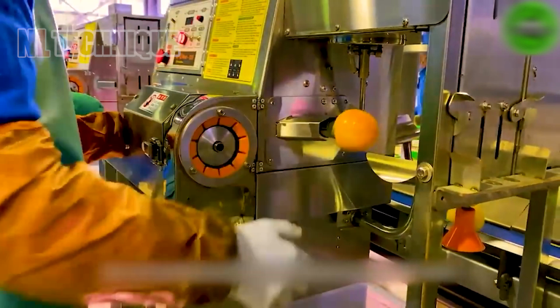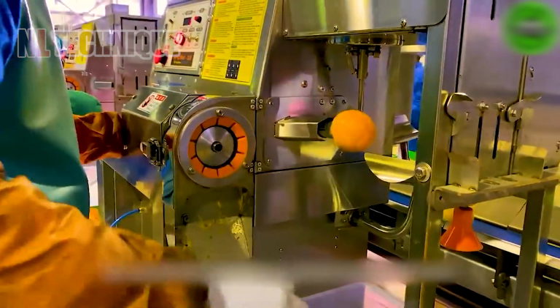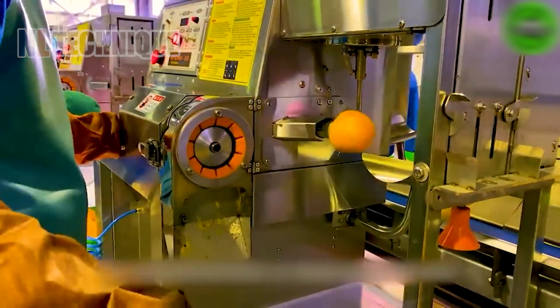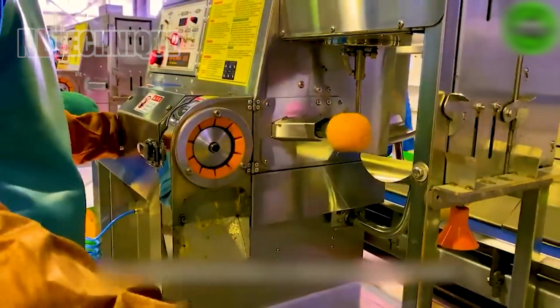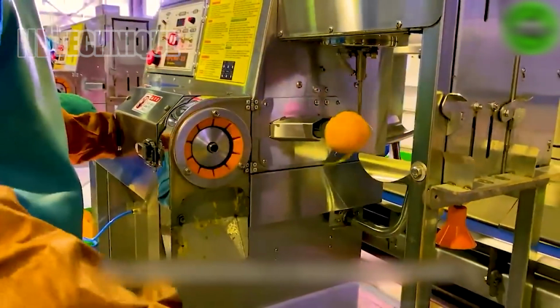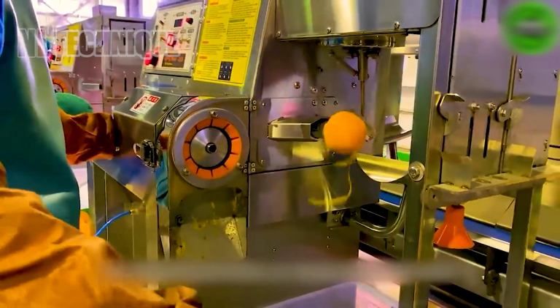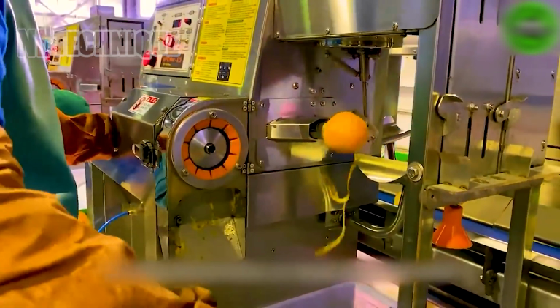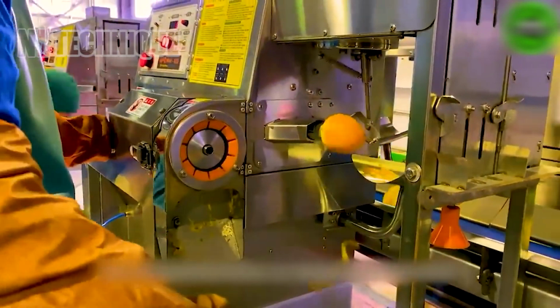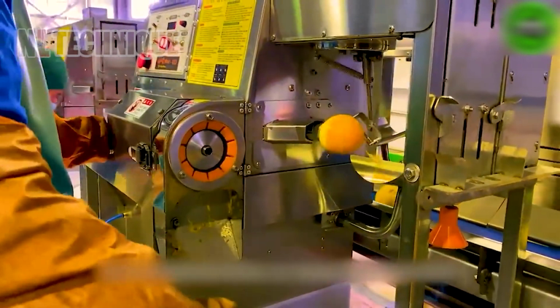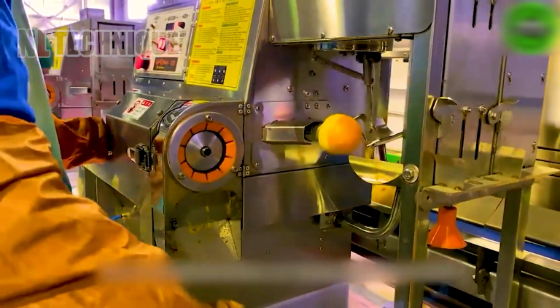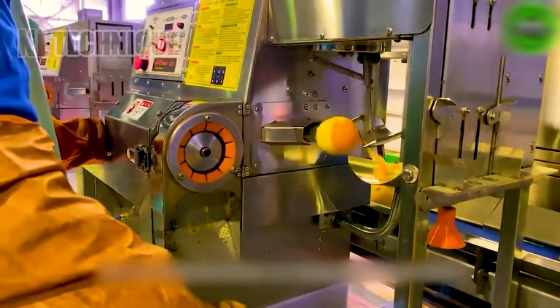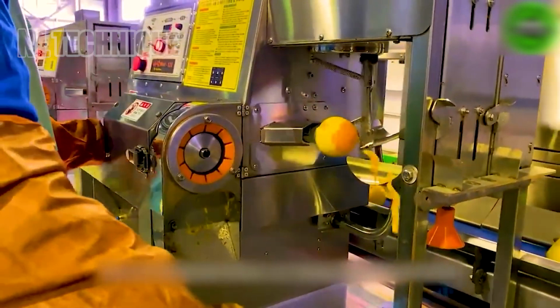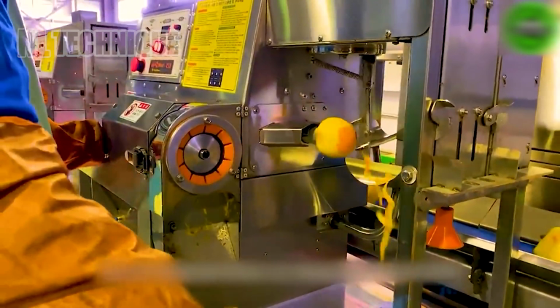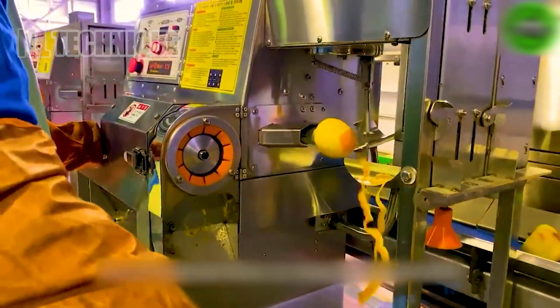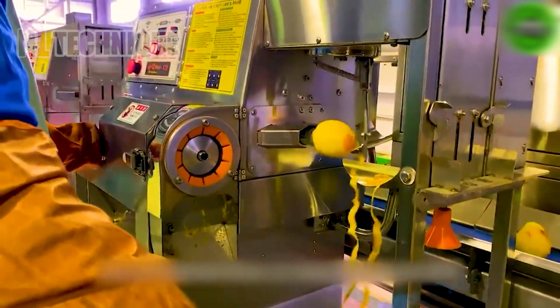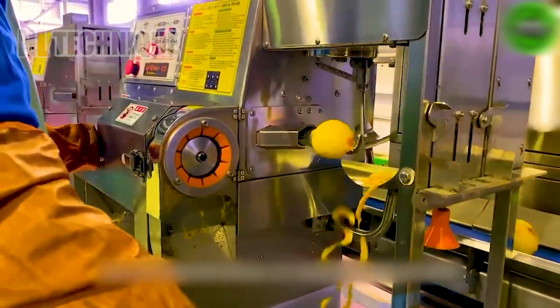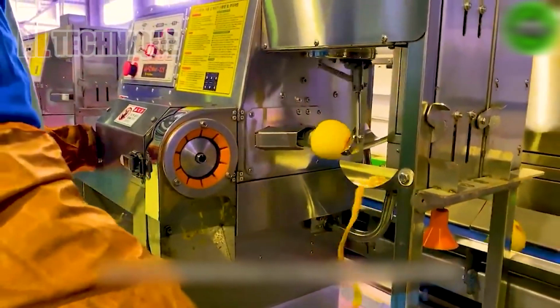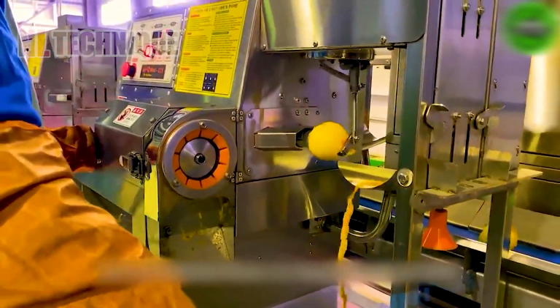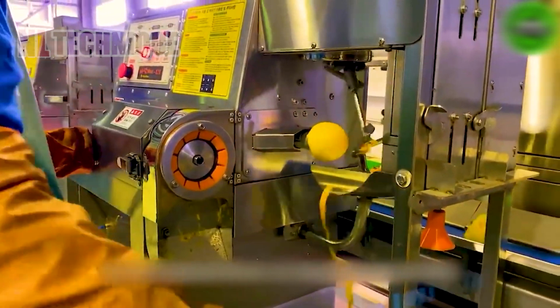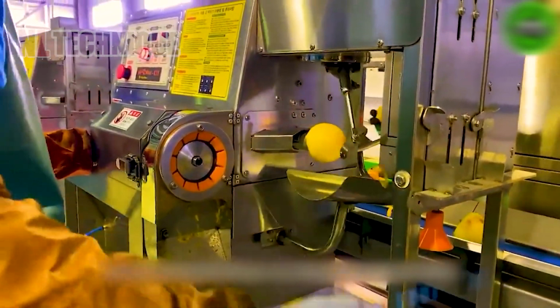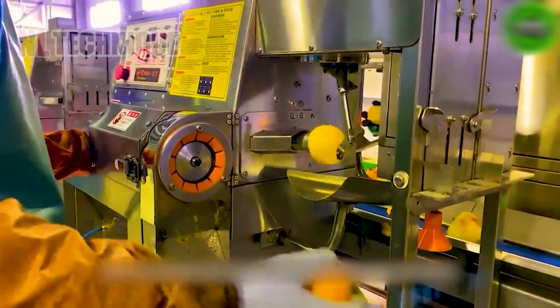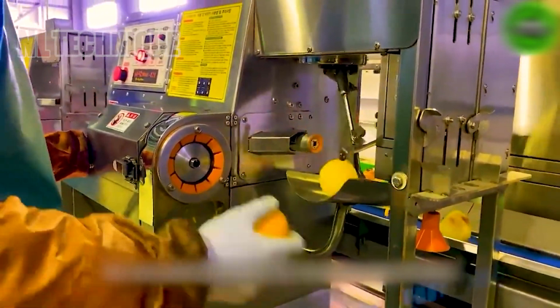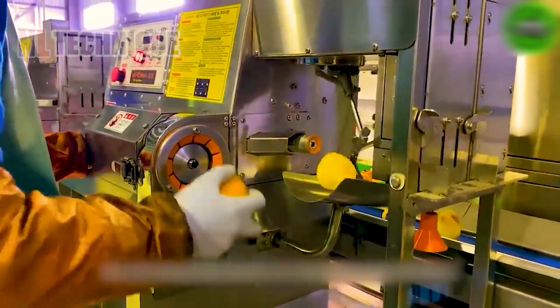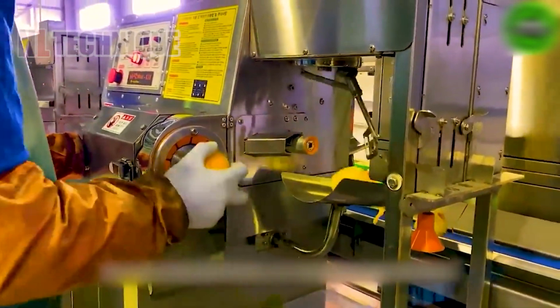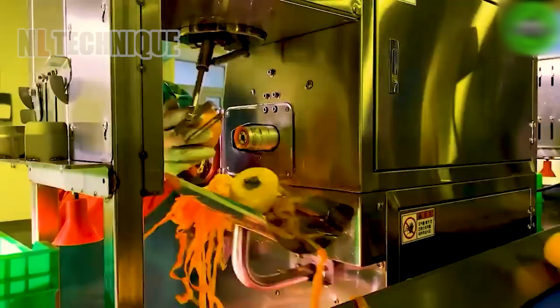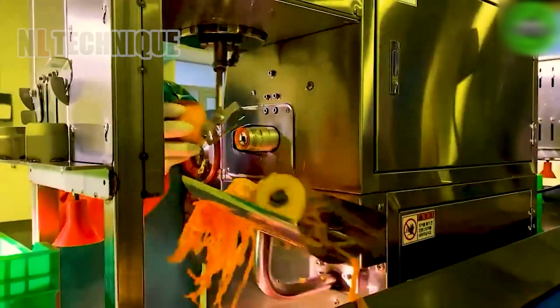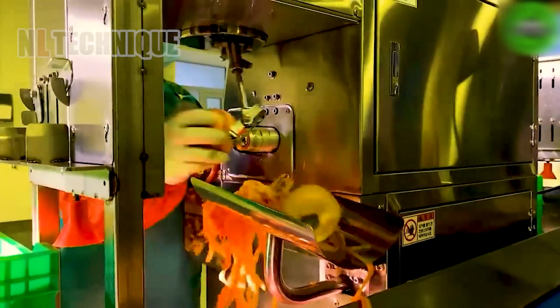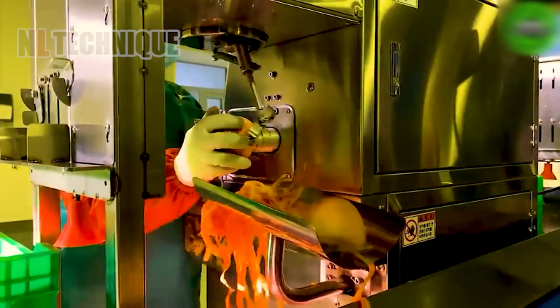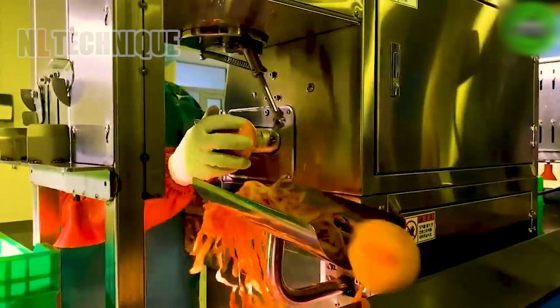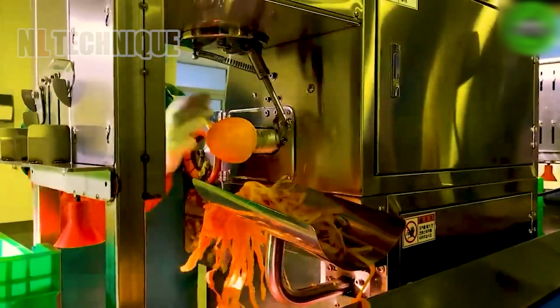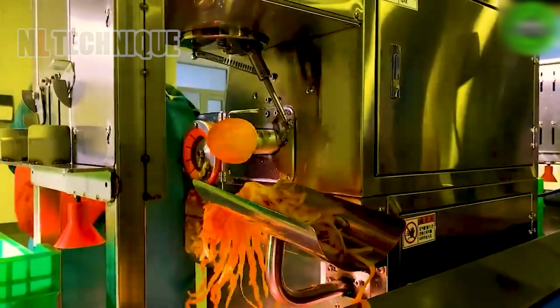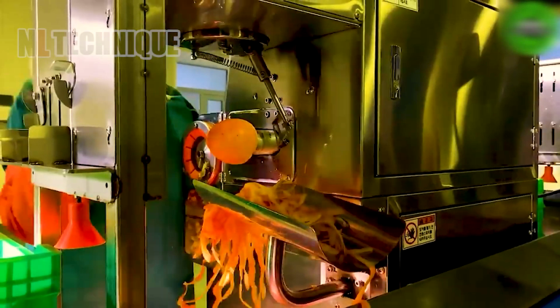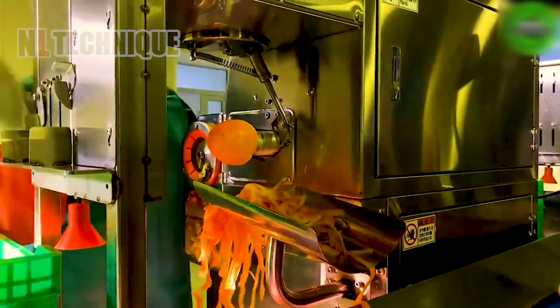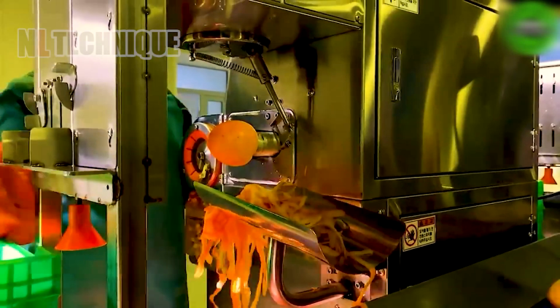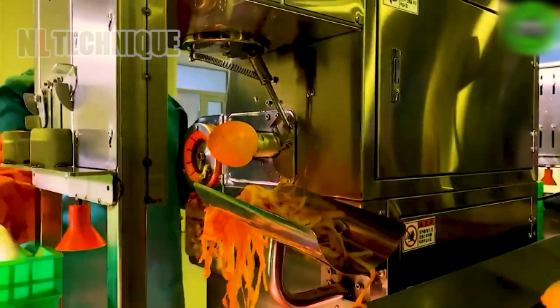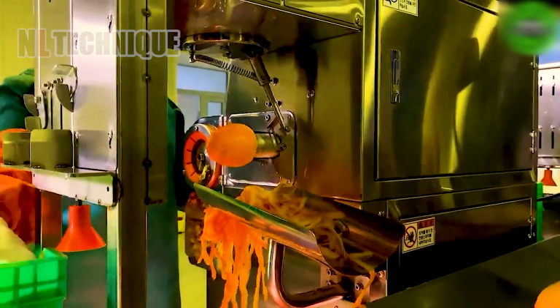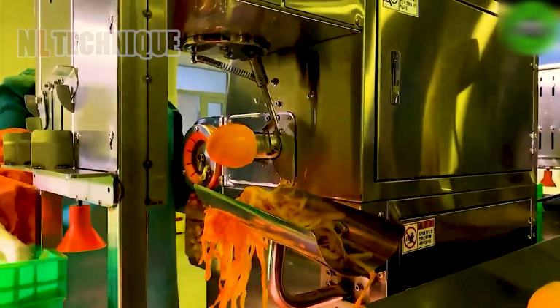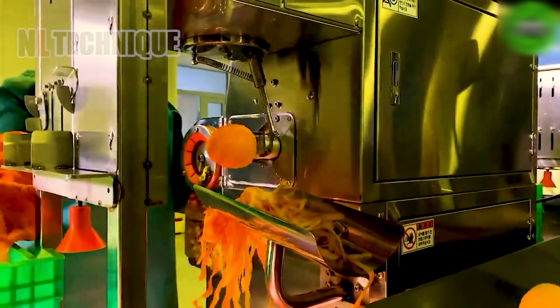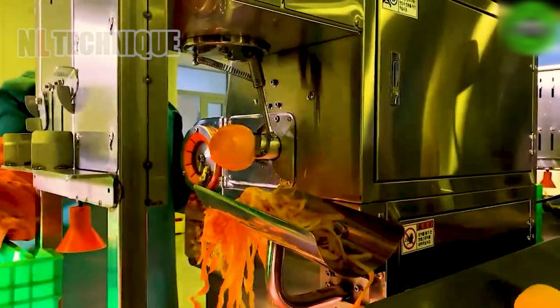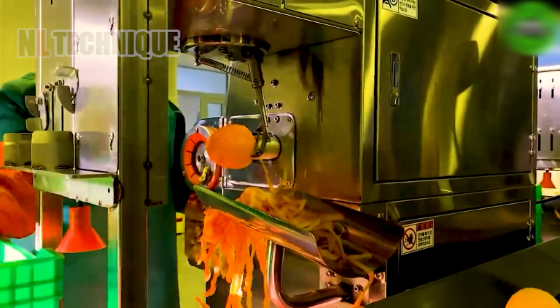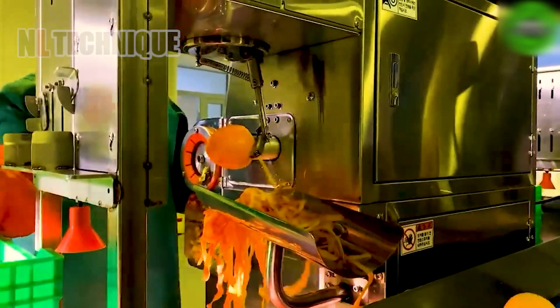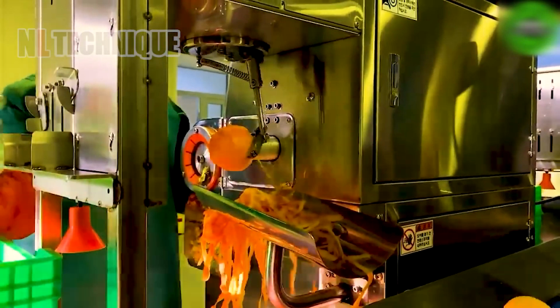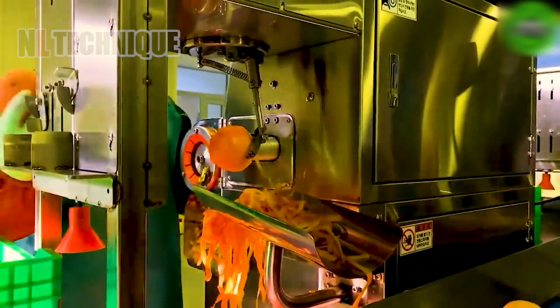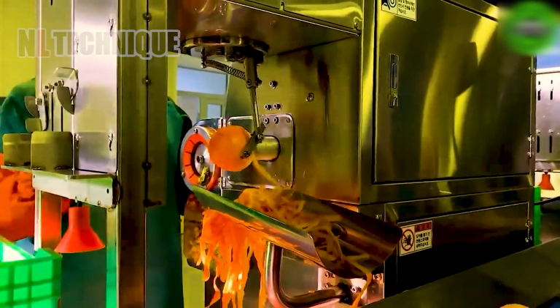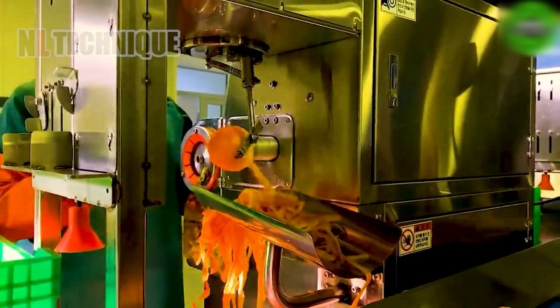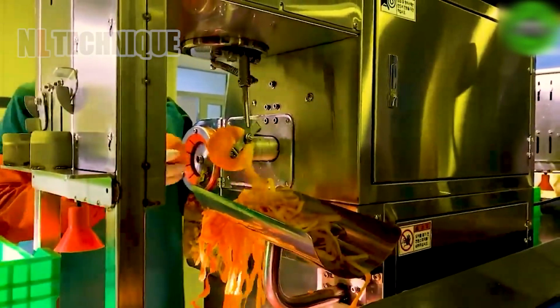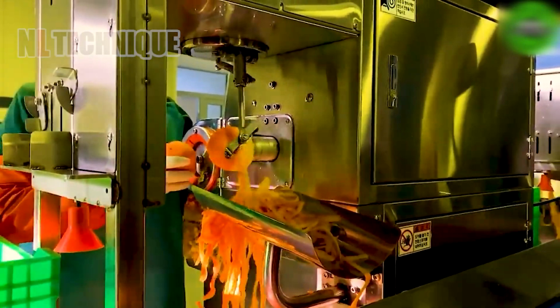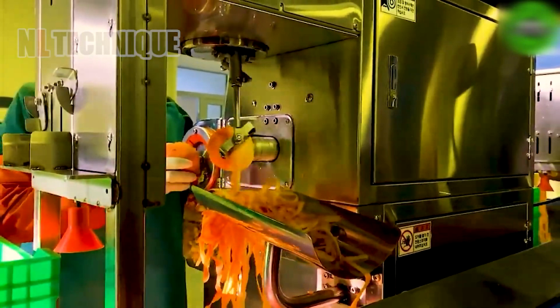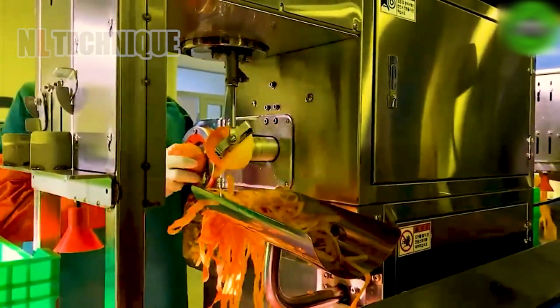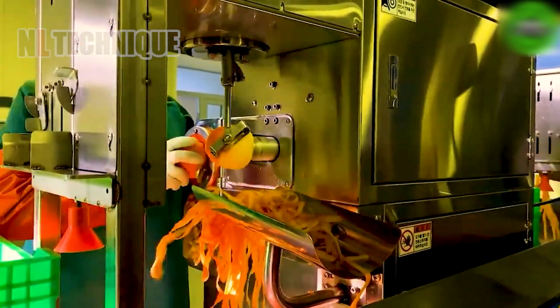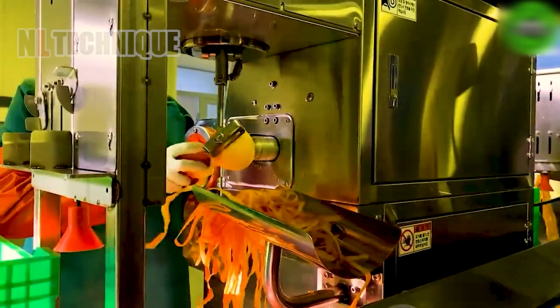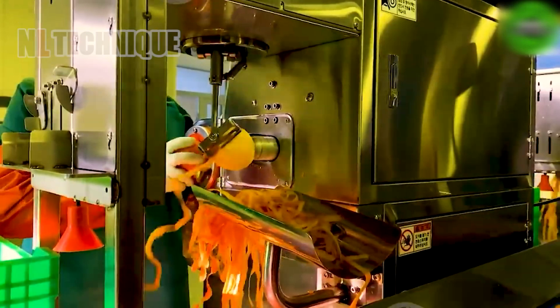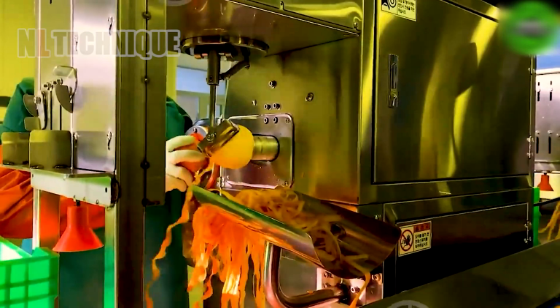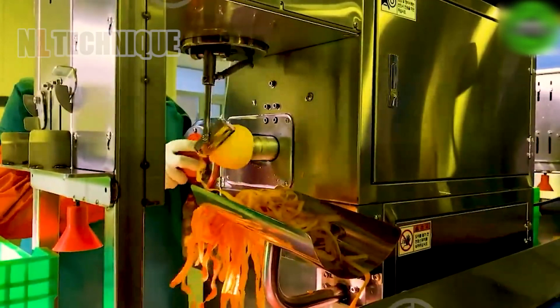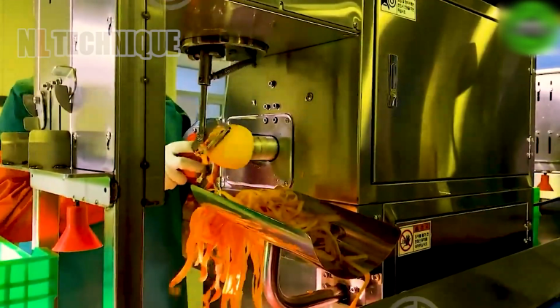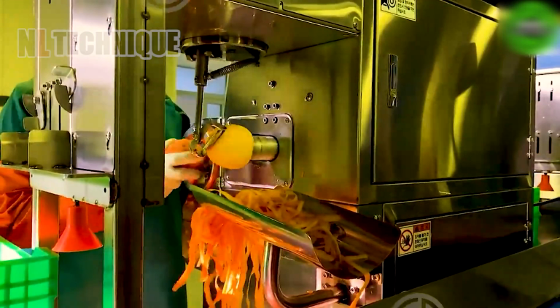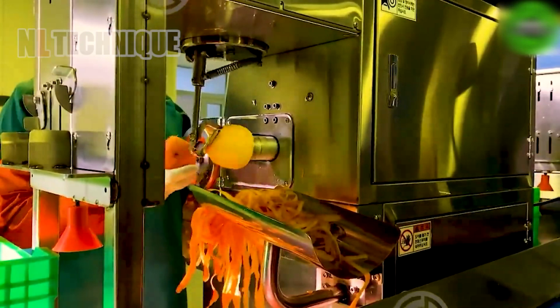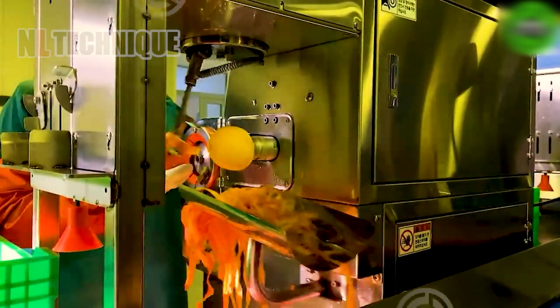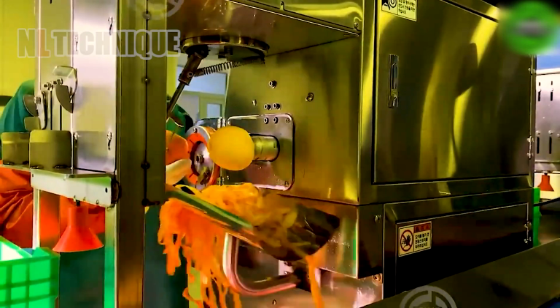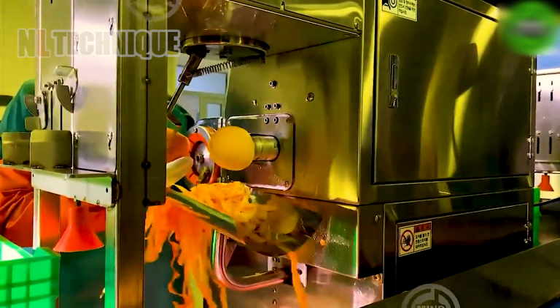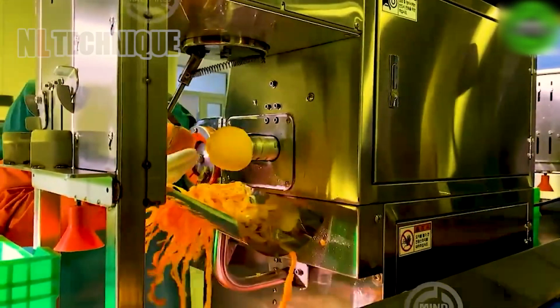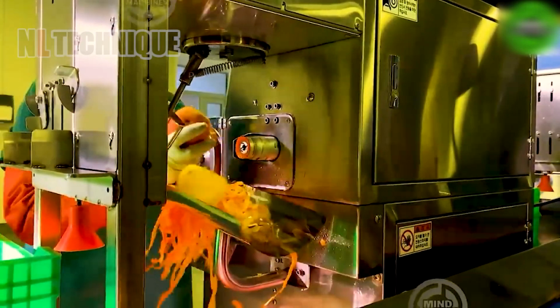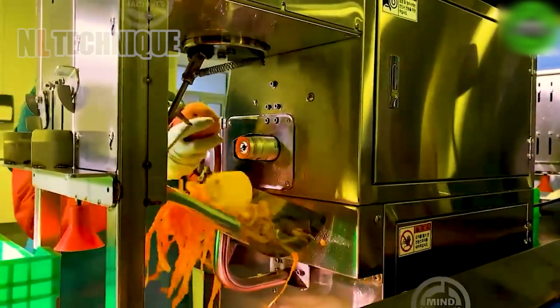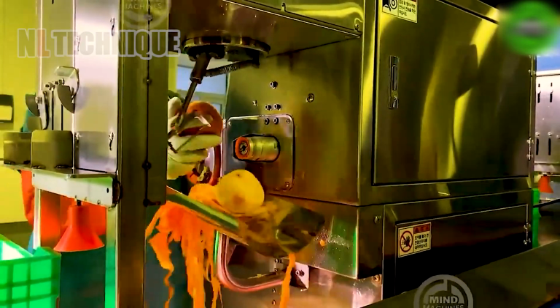While peeling manually may take a few minutes, this automatic peeler machine only requires a few seconds to peel.